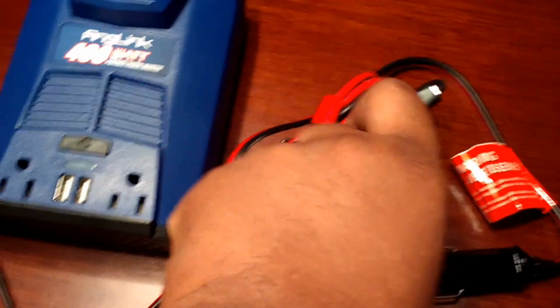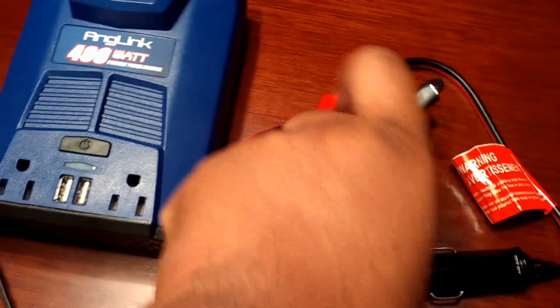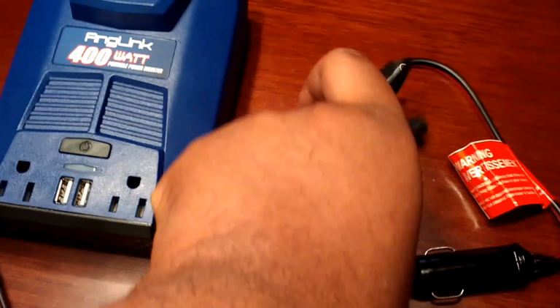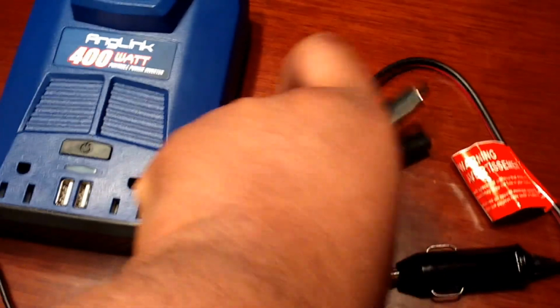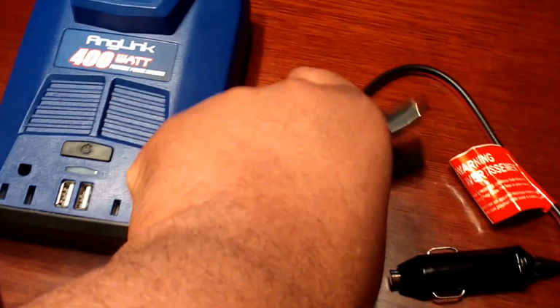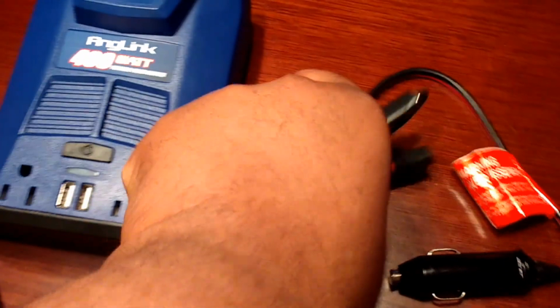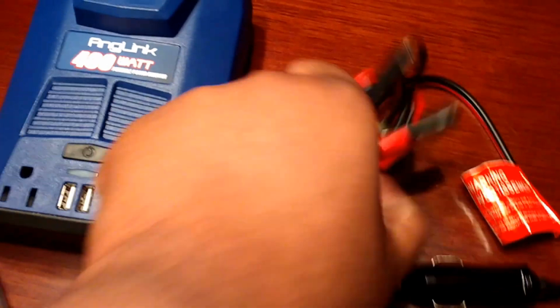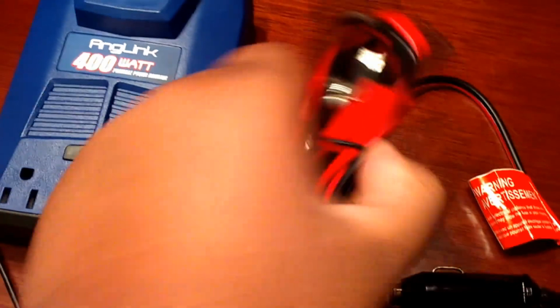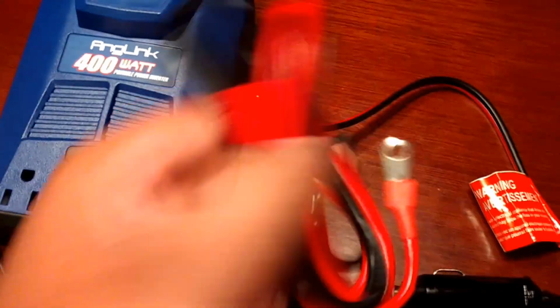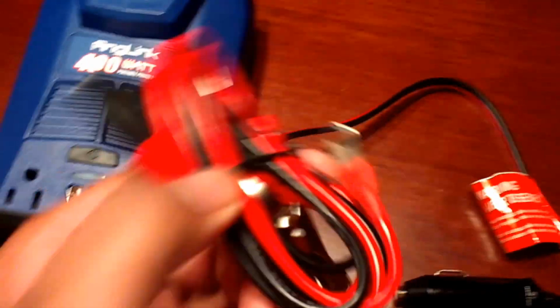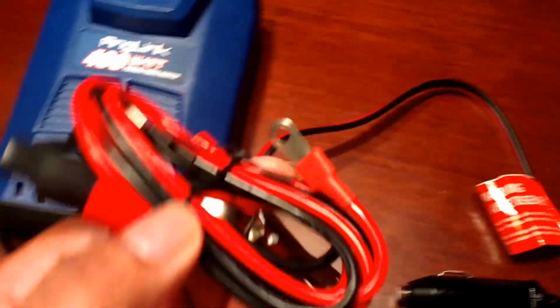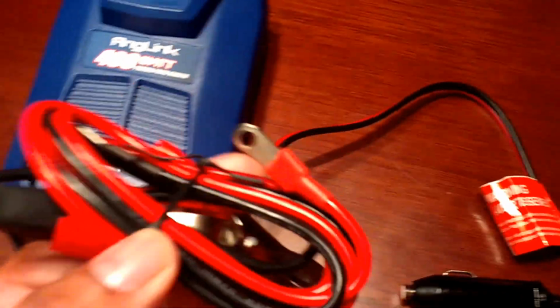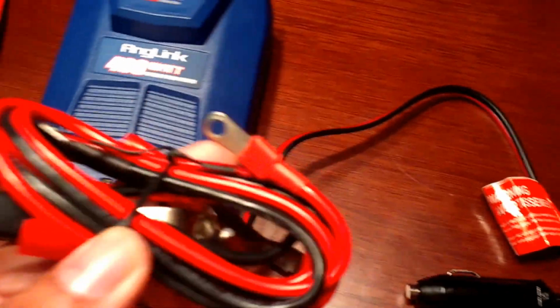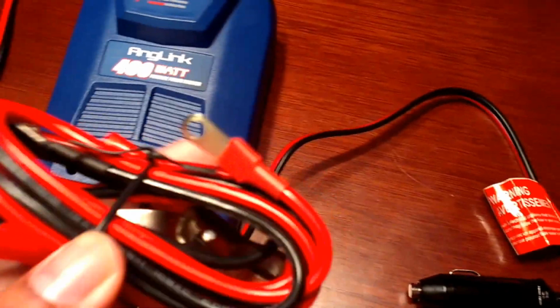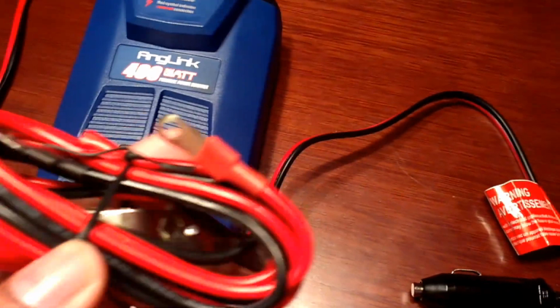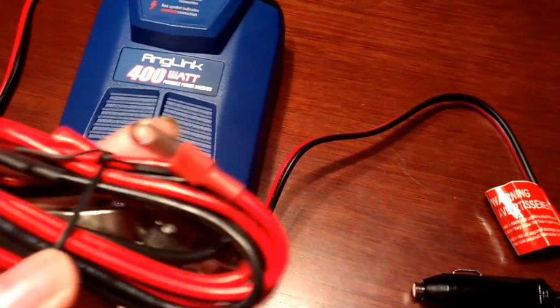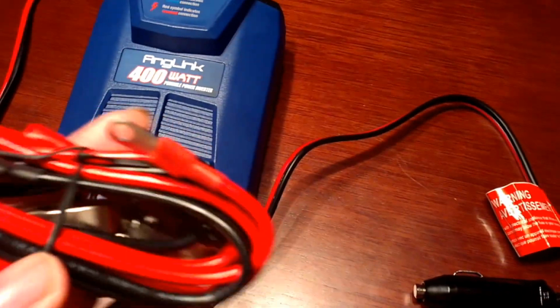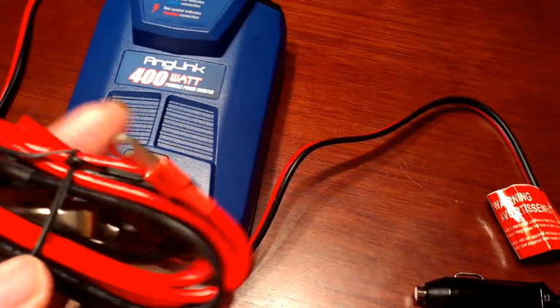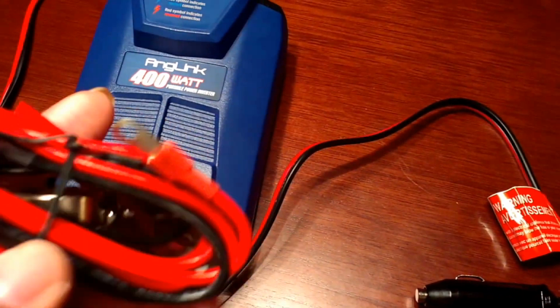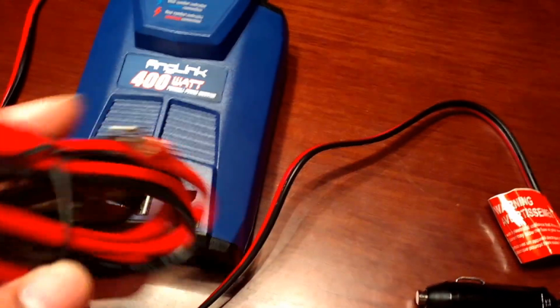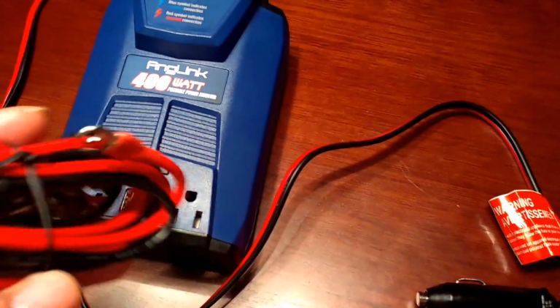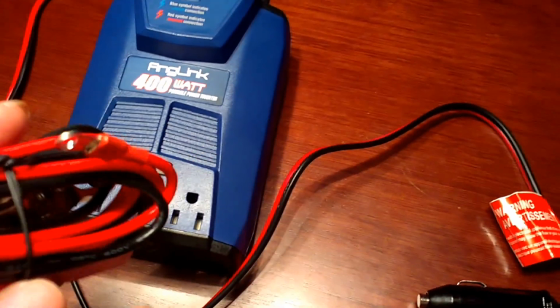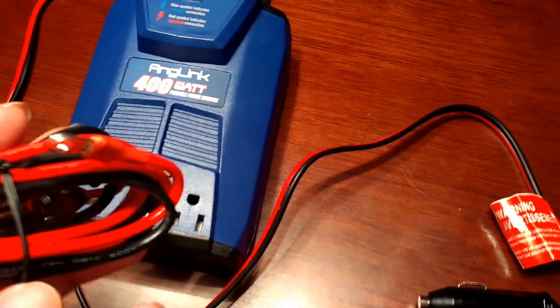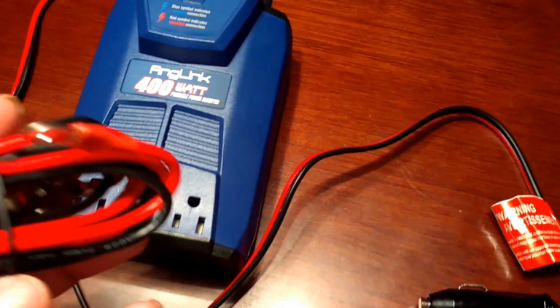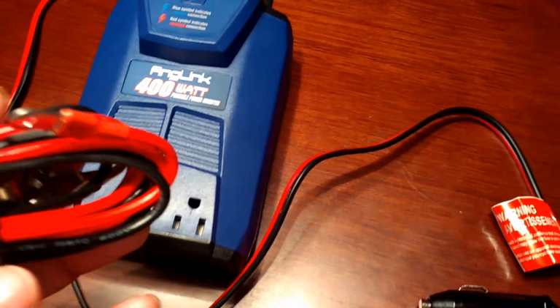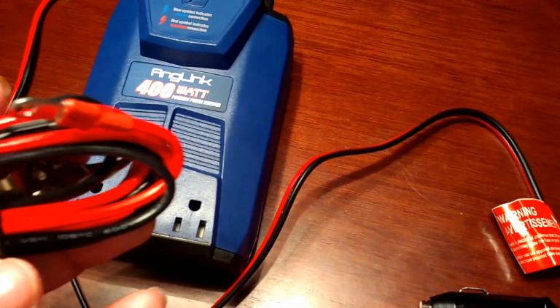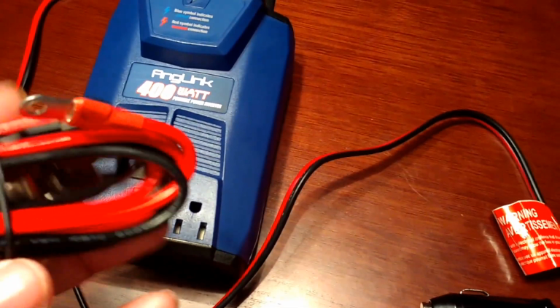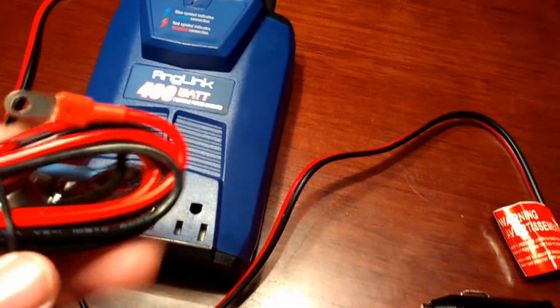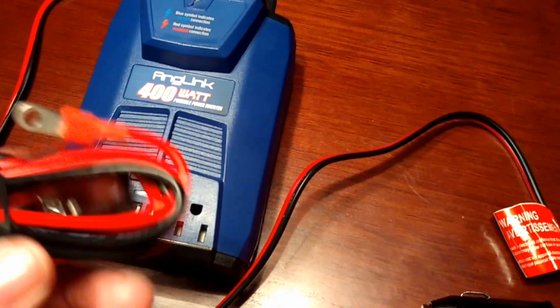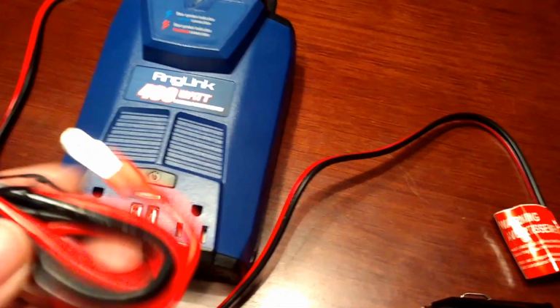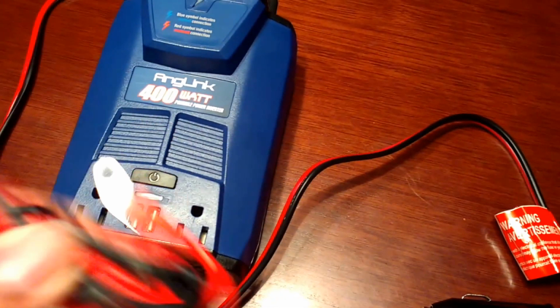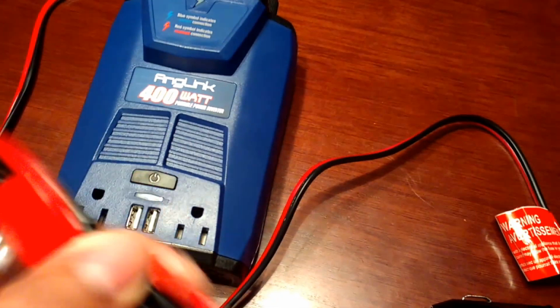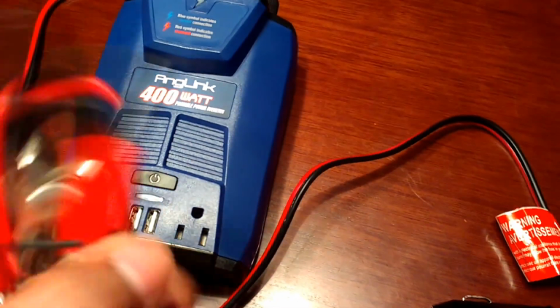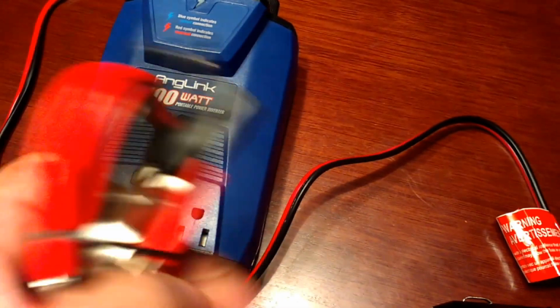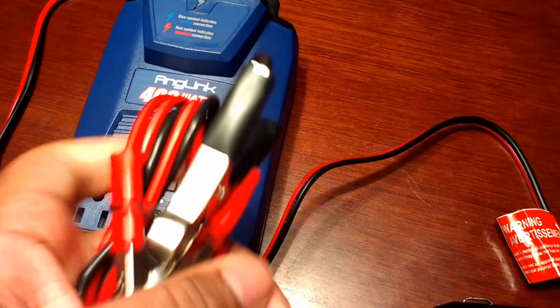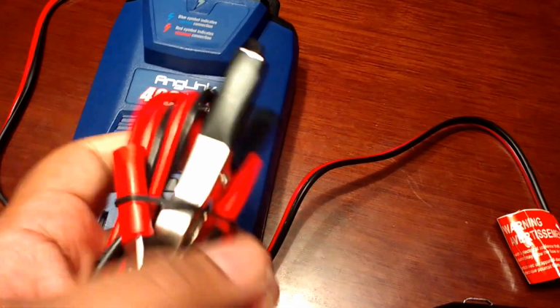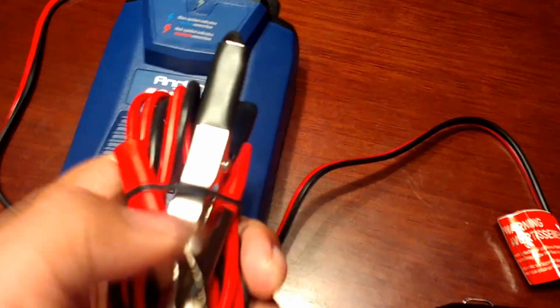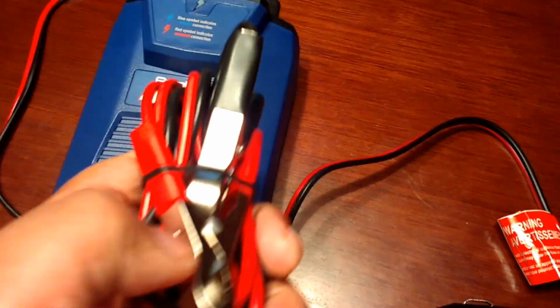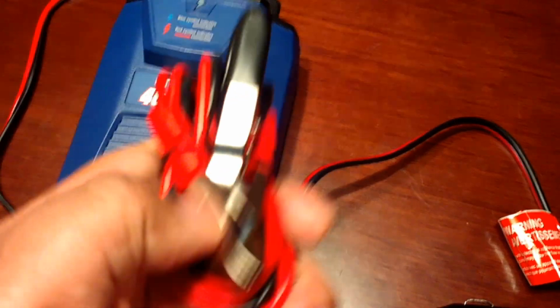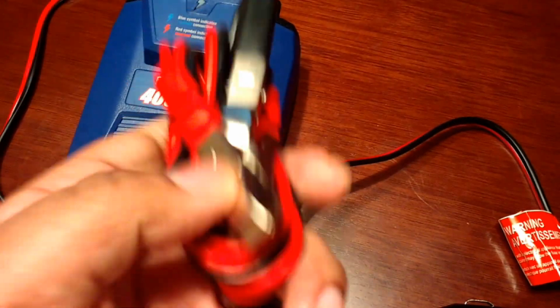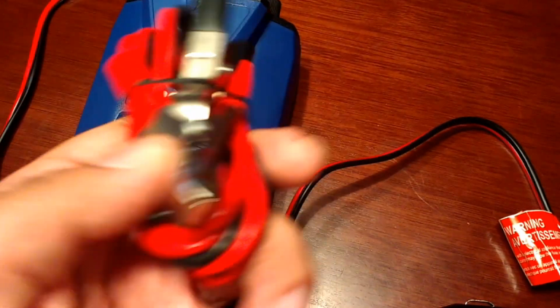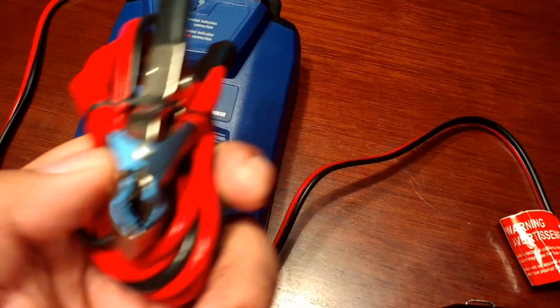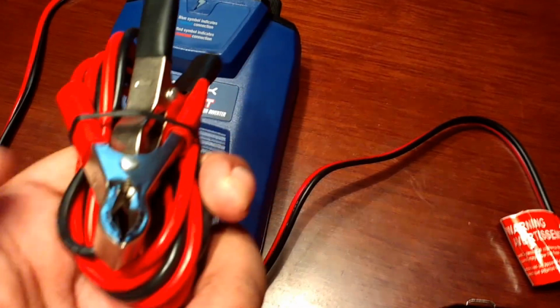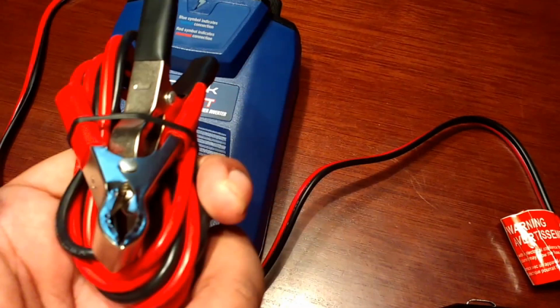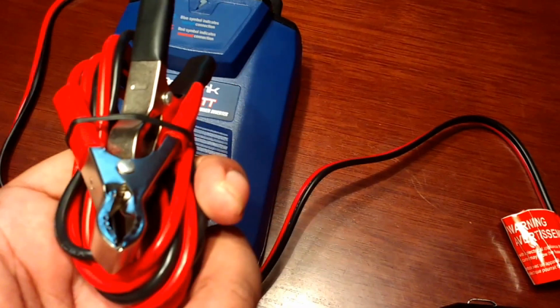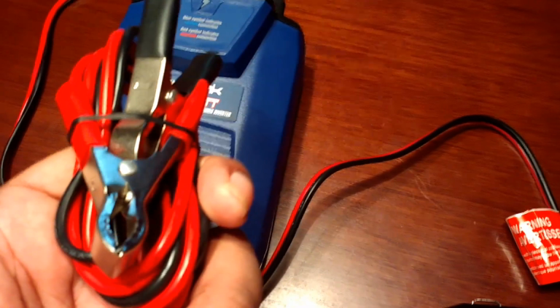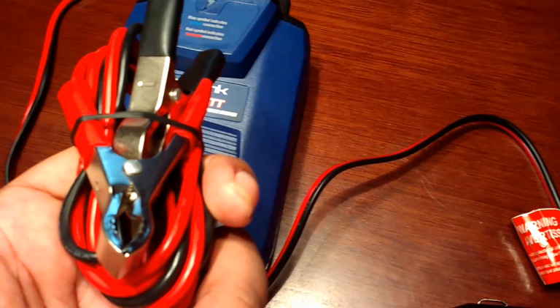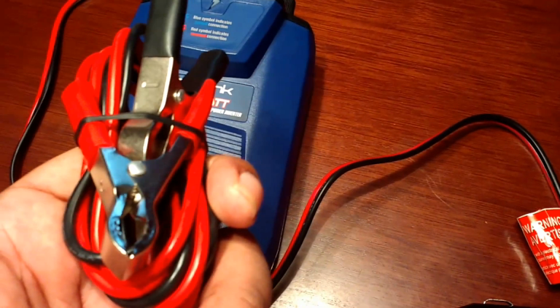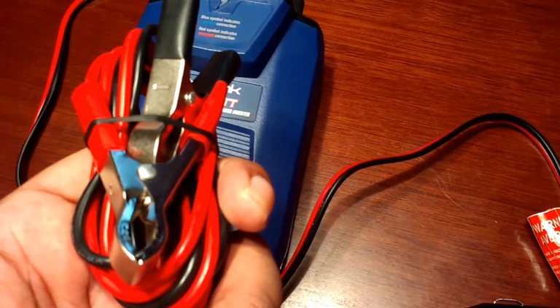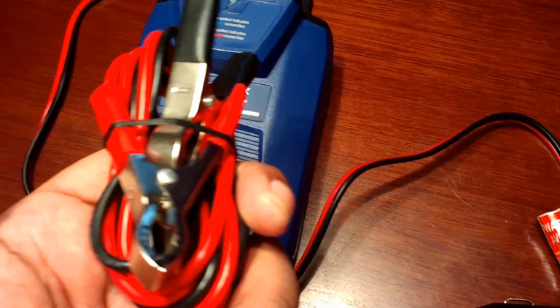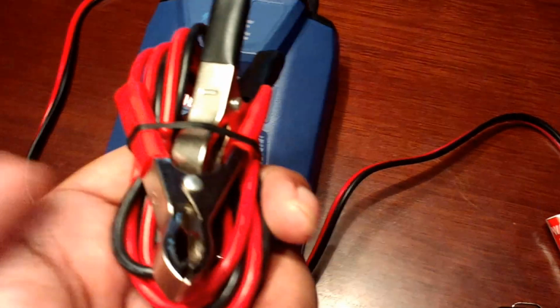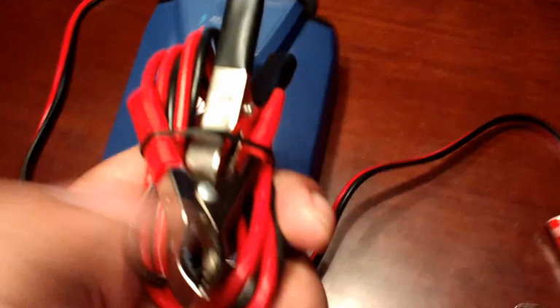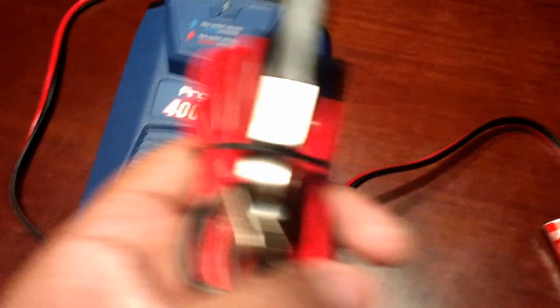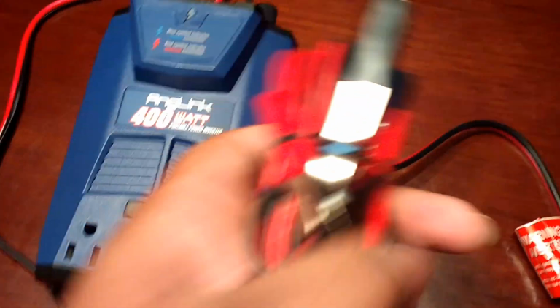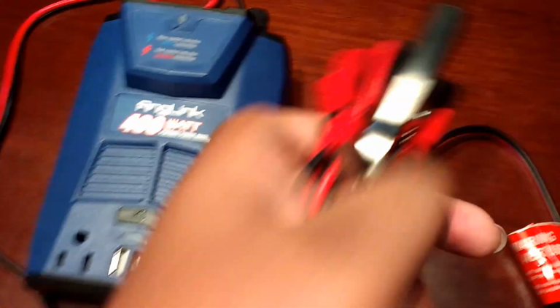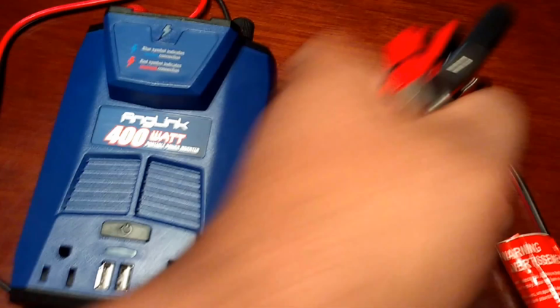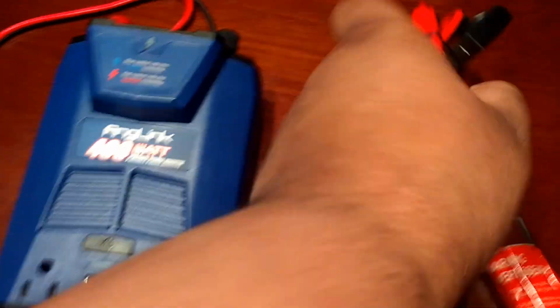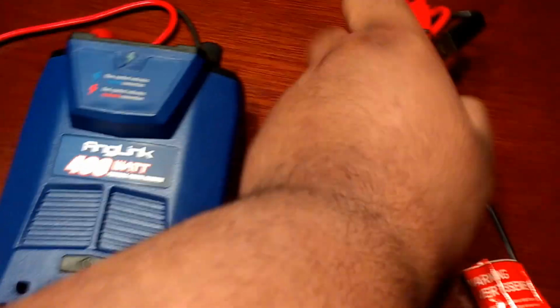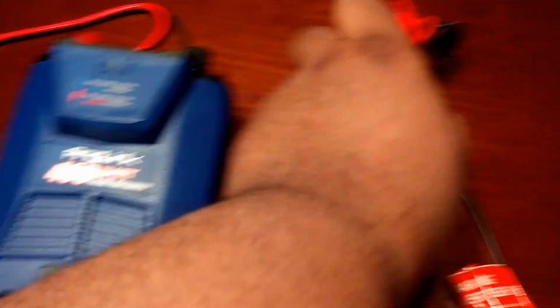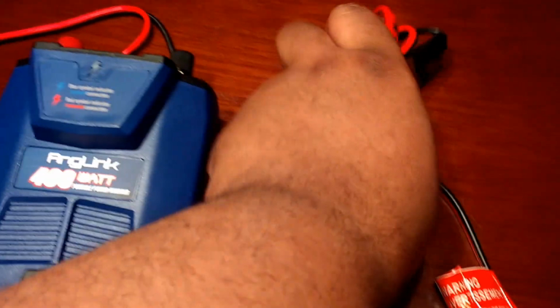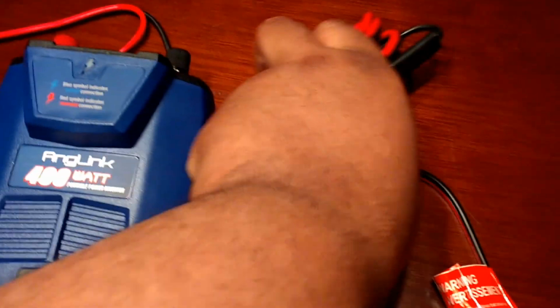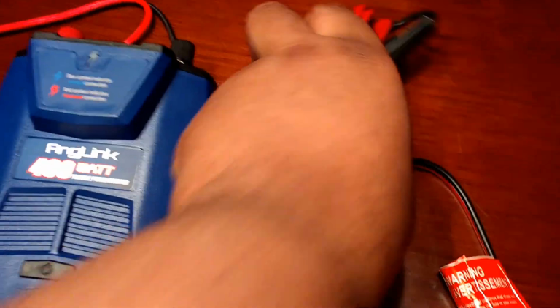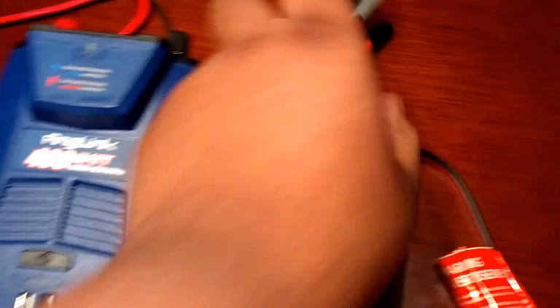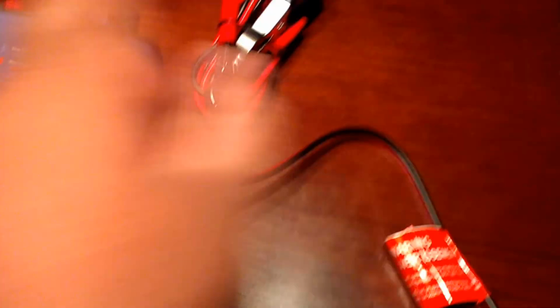You can also connect it directly to a battery — red to red, black to black. It's got the clips right there, which makes it very easy to use.